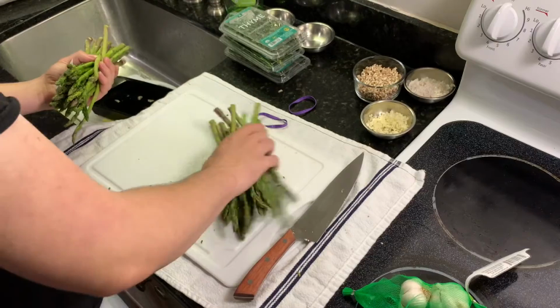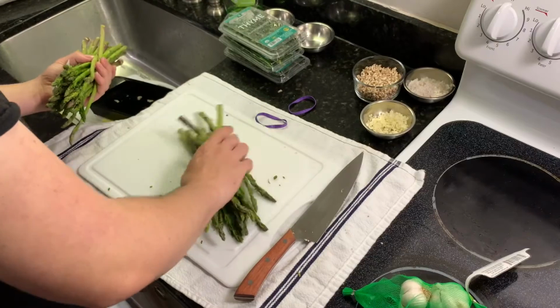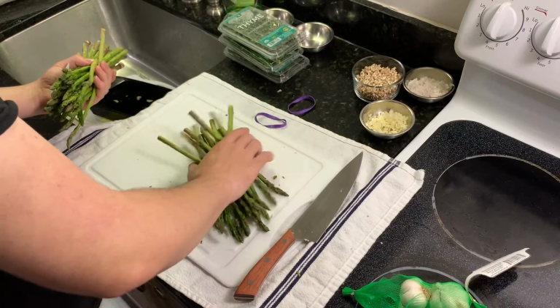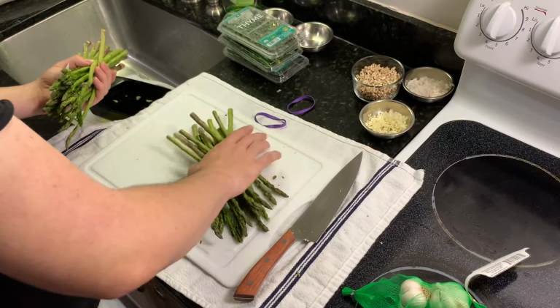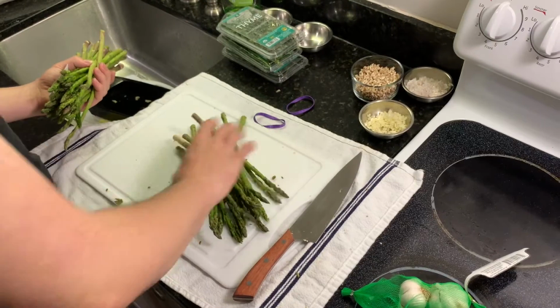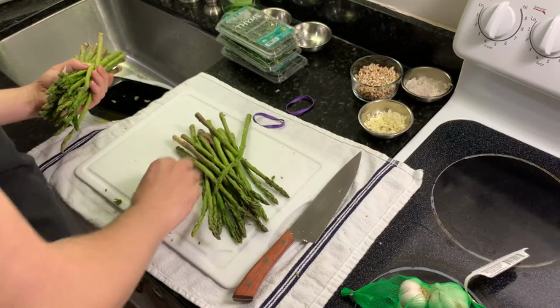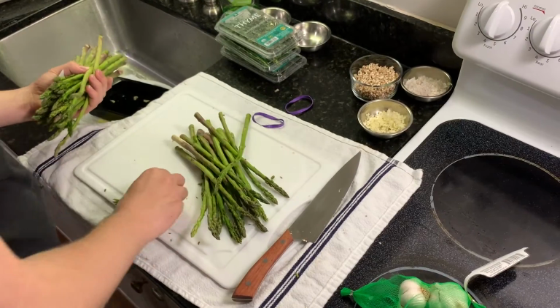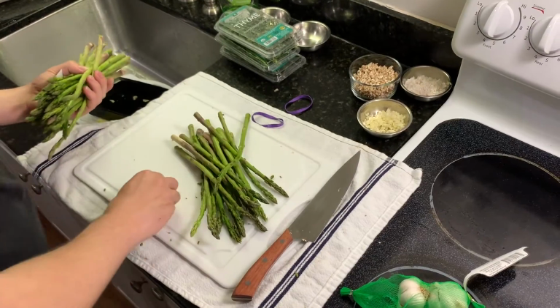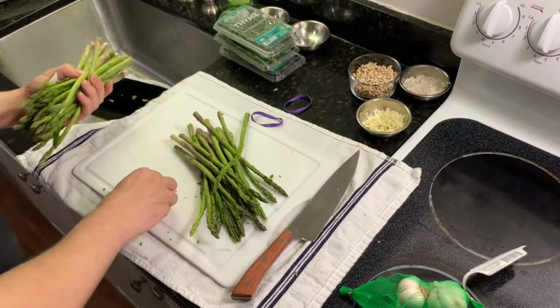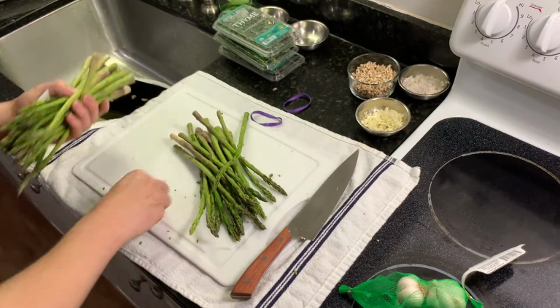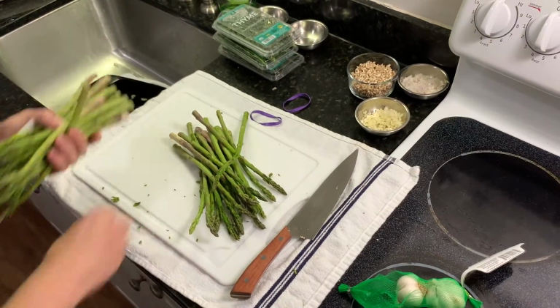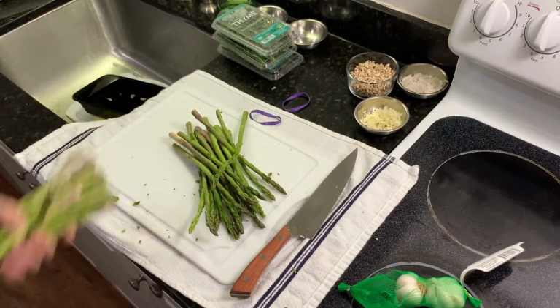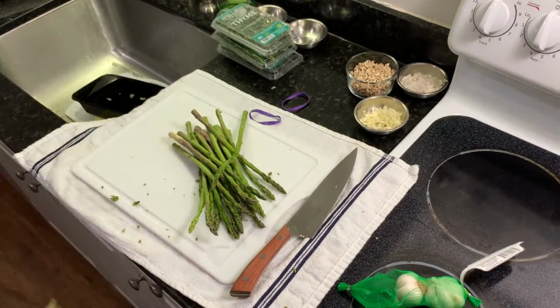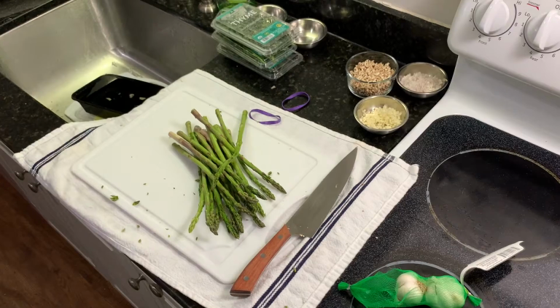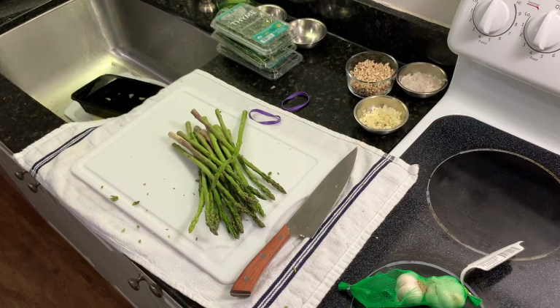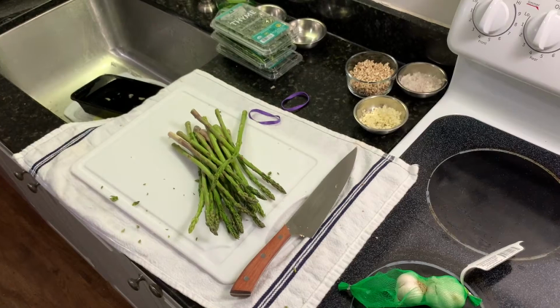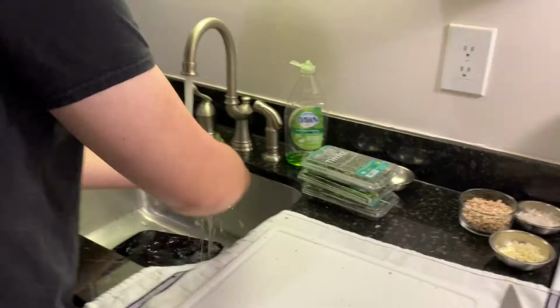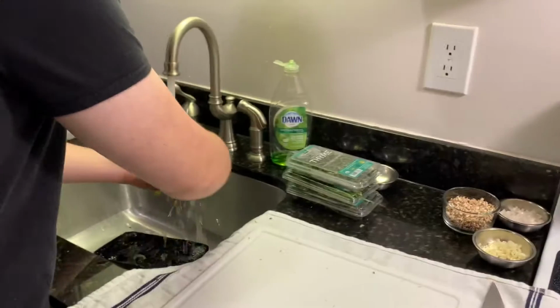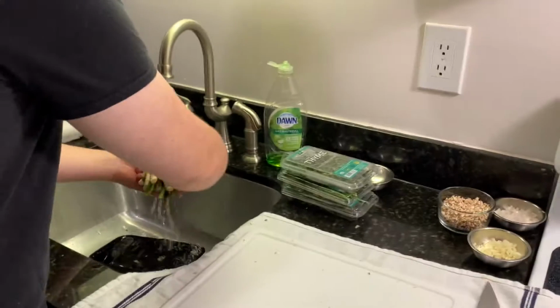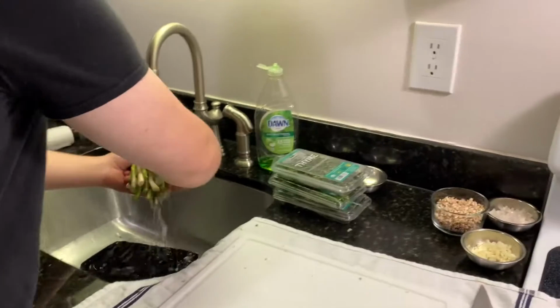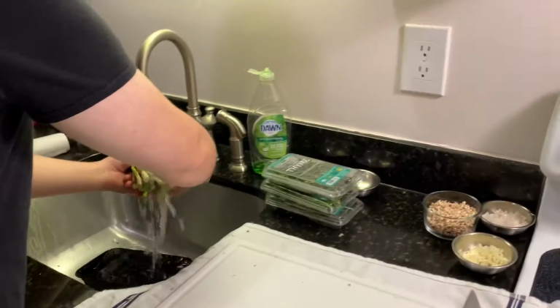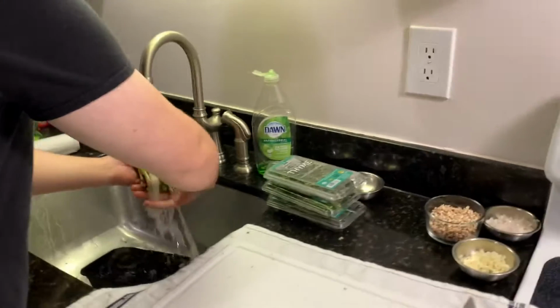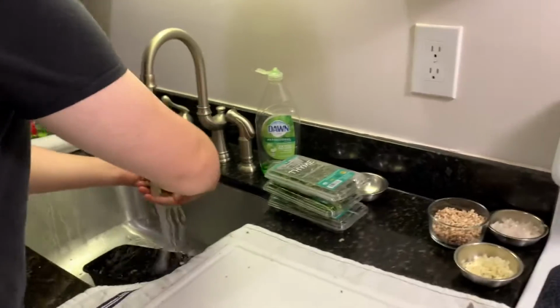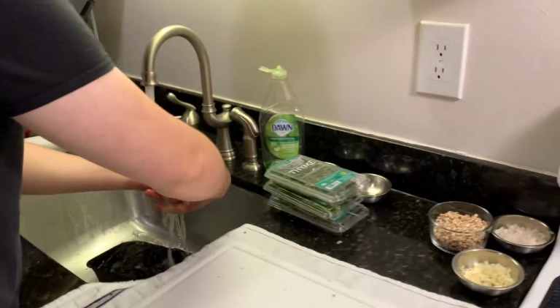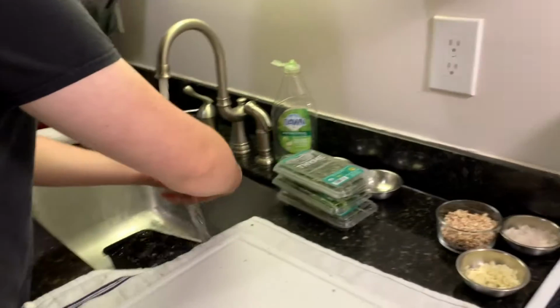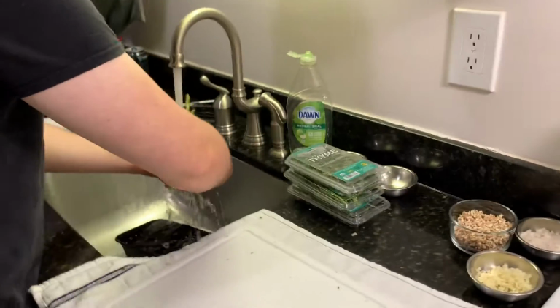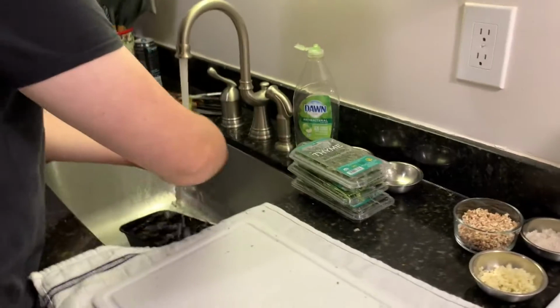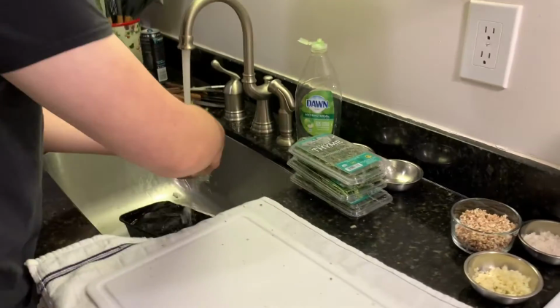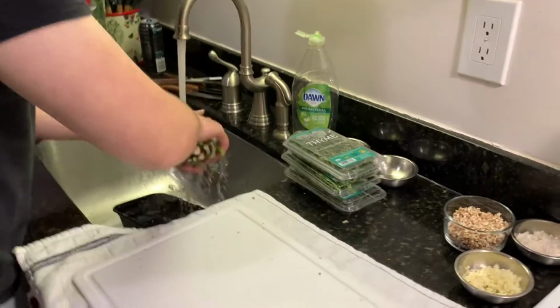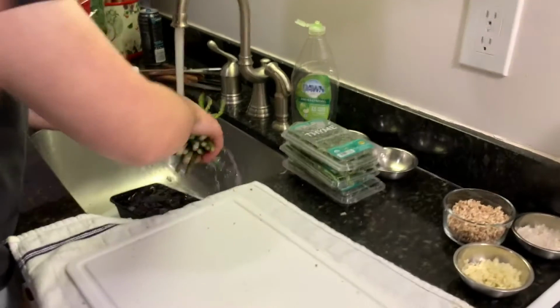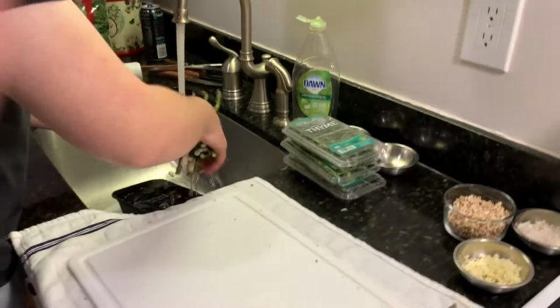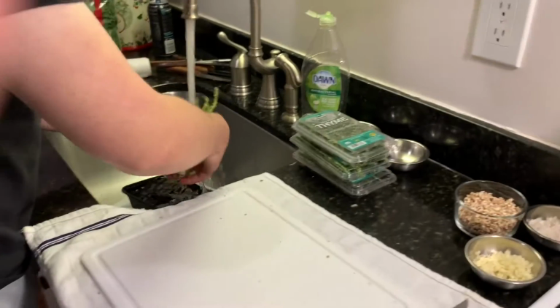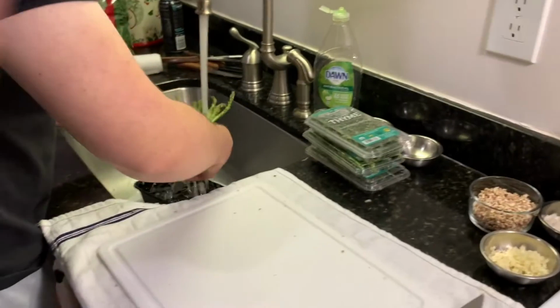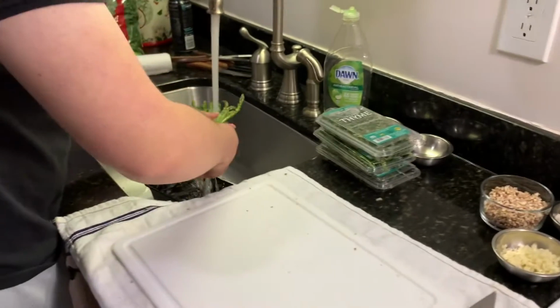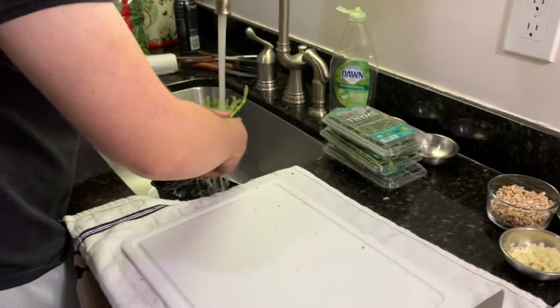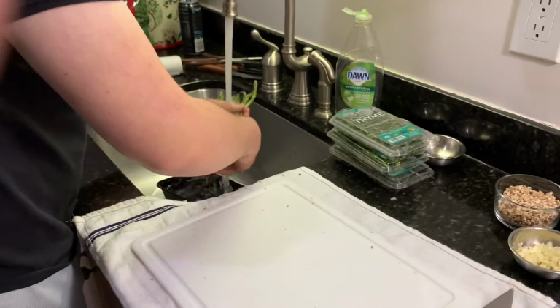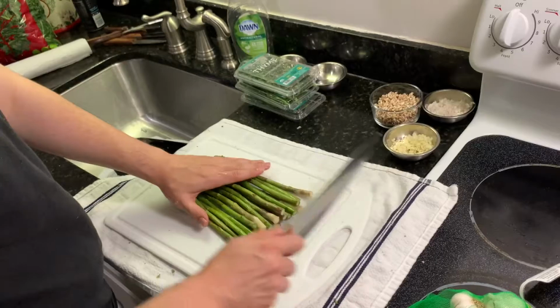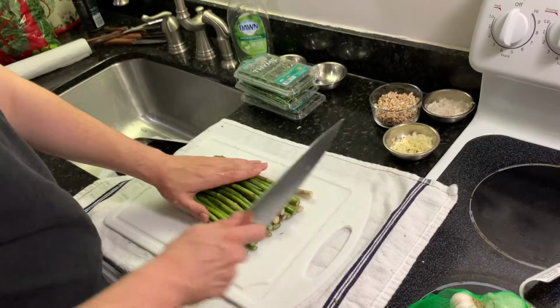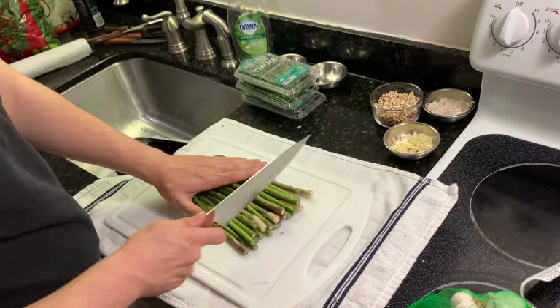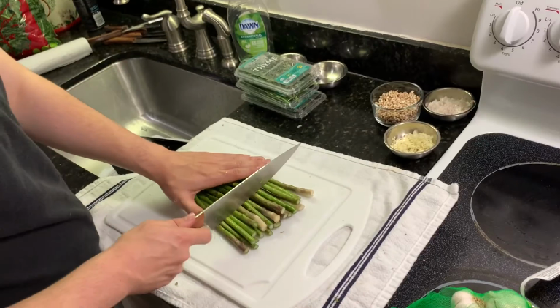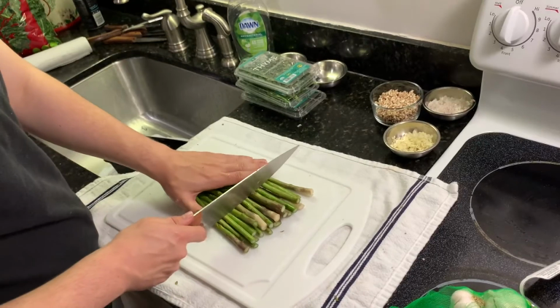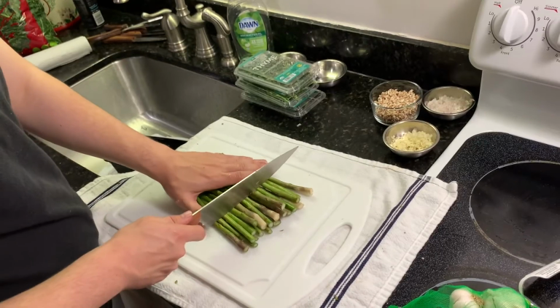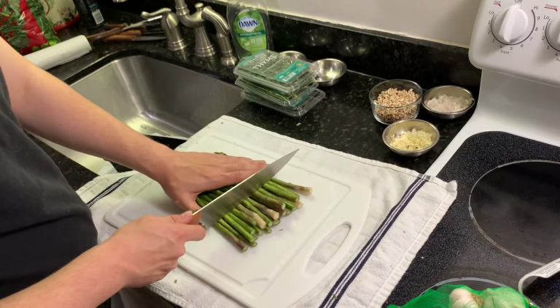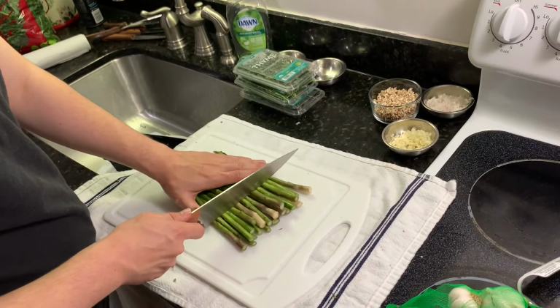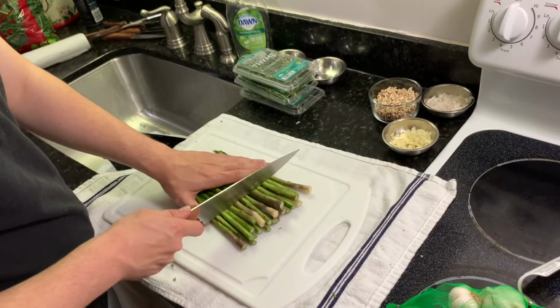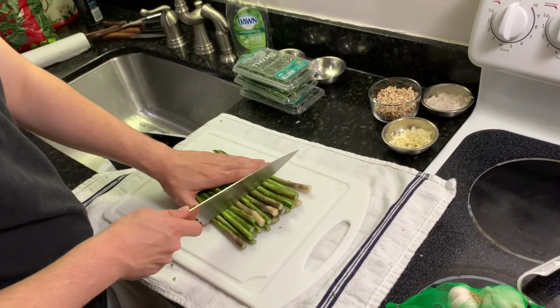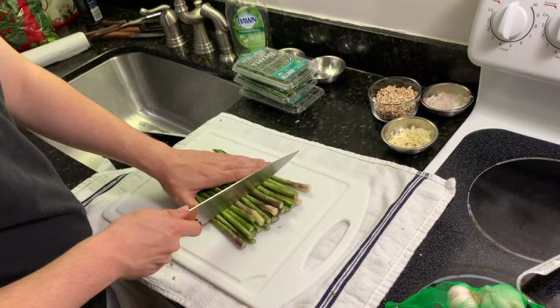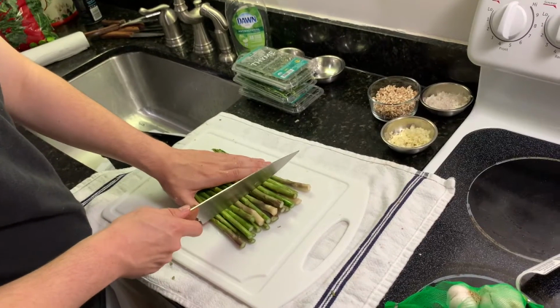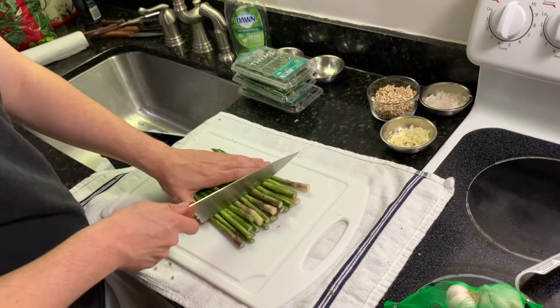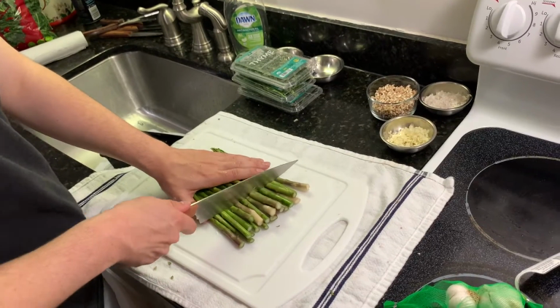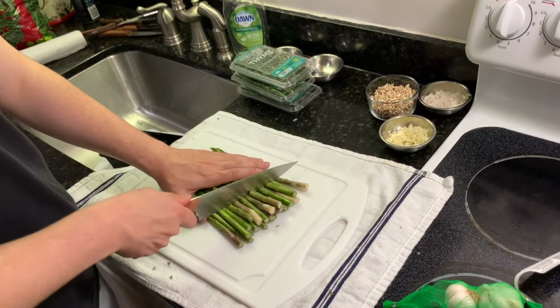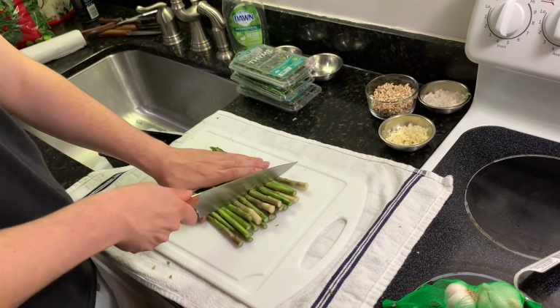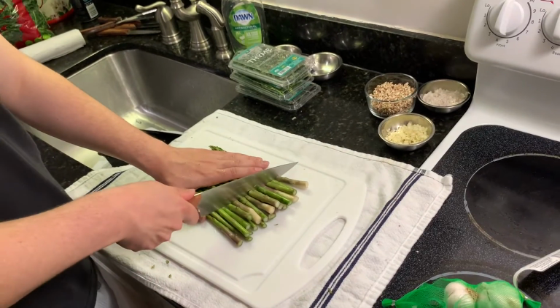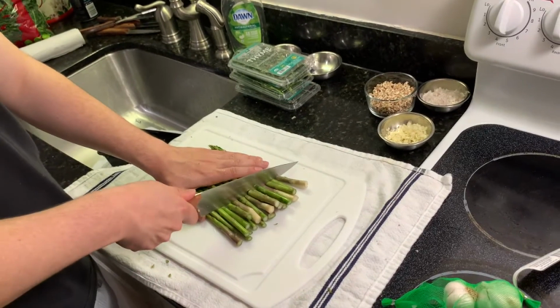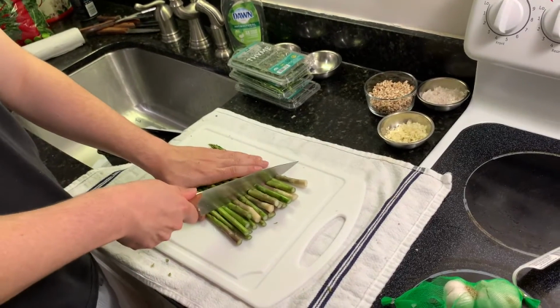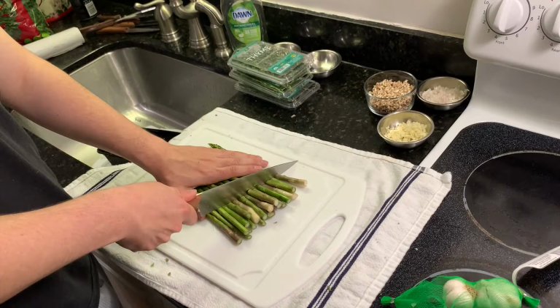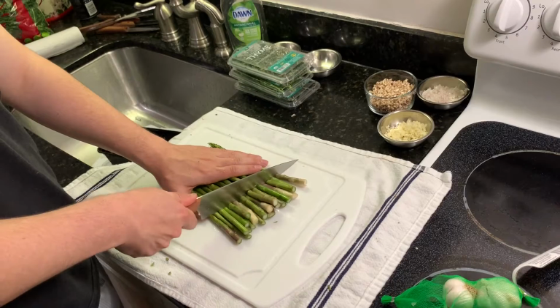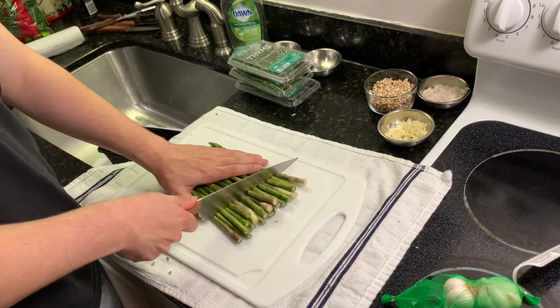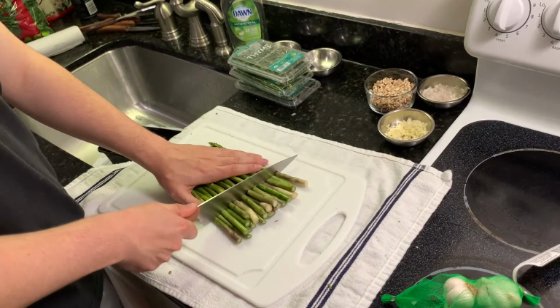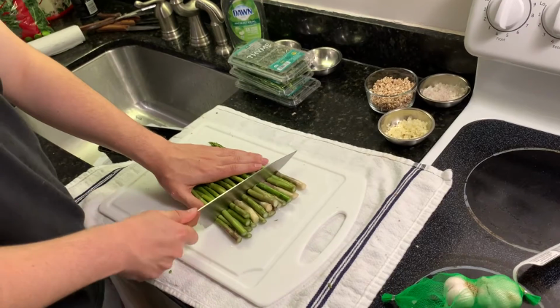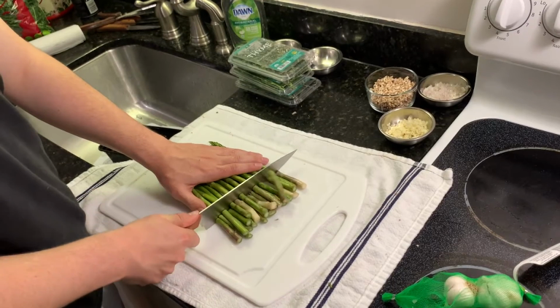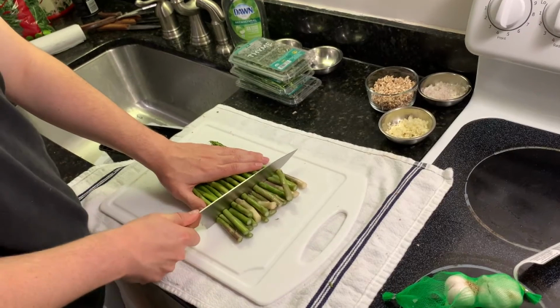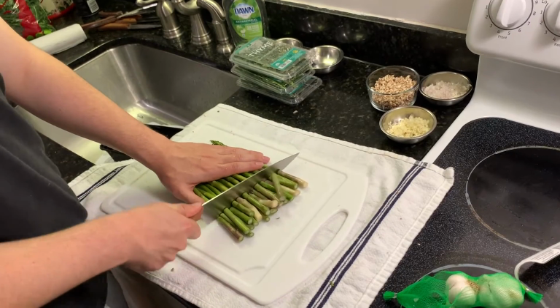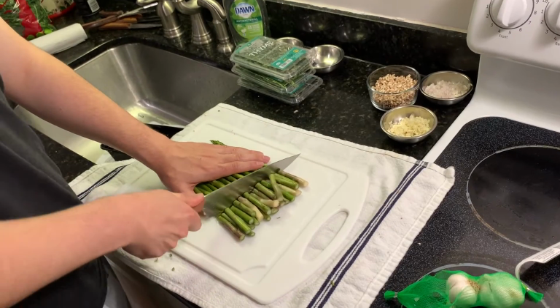We'll do about that much asparagus. Always rinse your vegetables. I'm going to trim them all equally, a pretty good way up at the length.